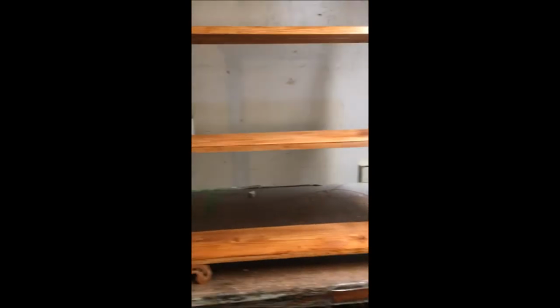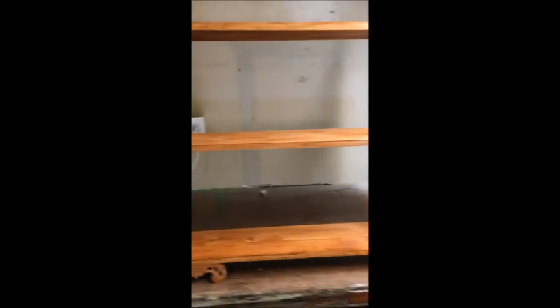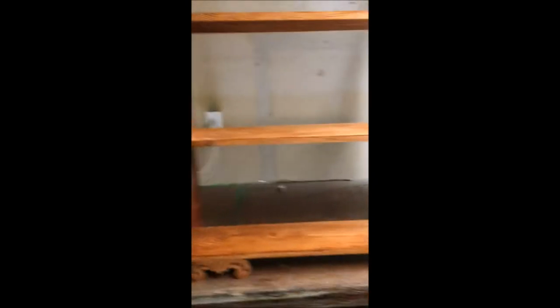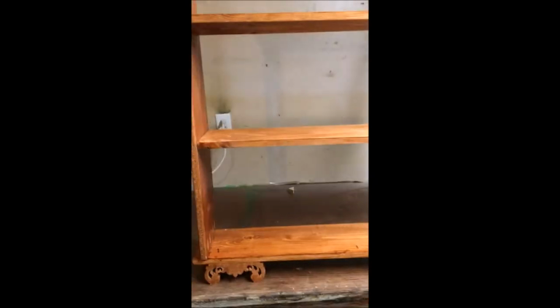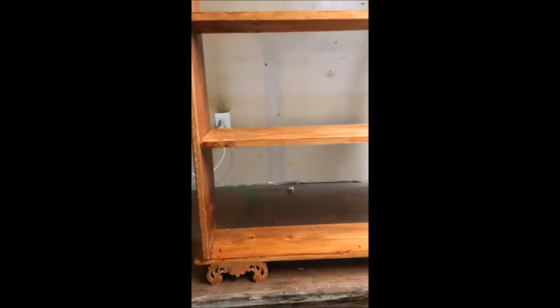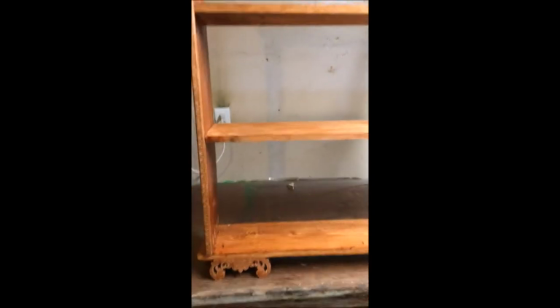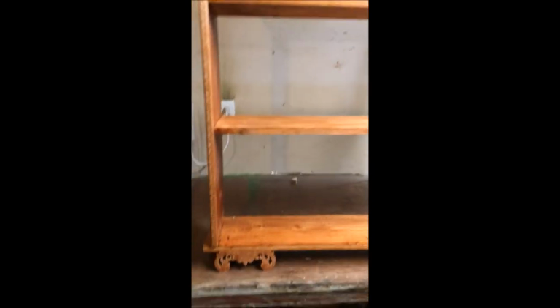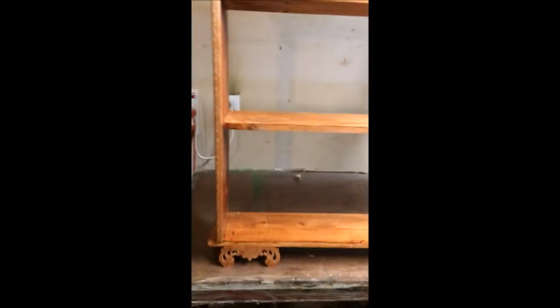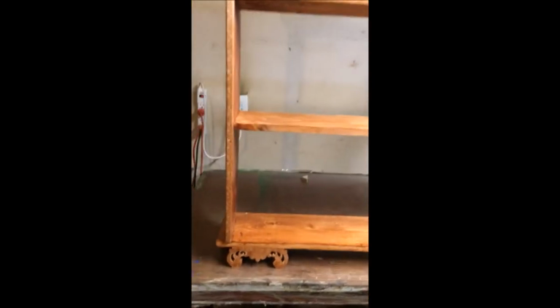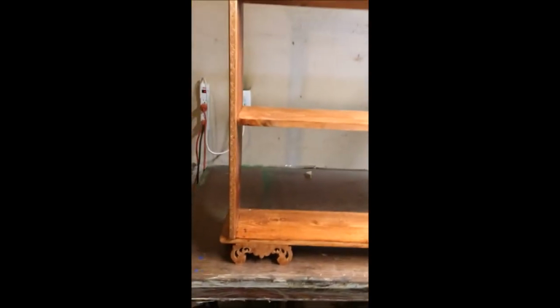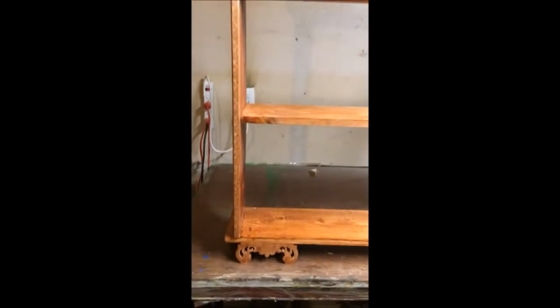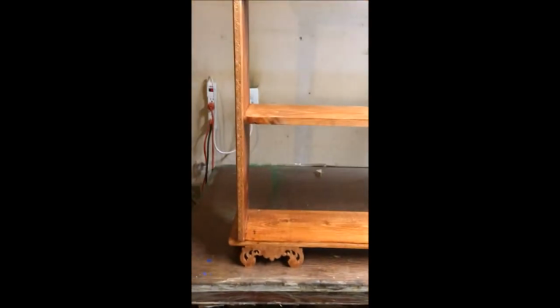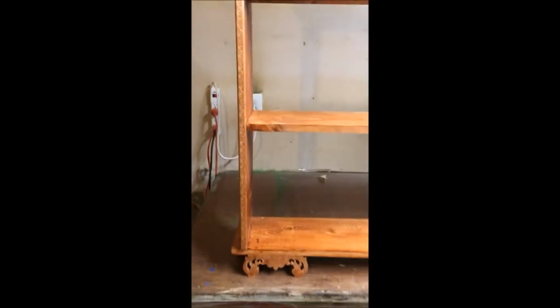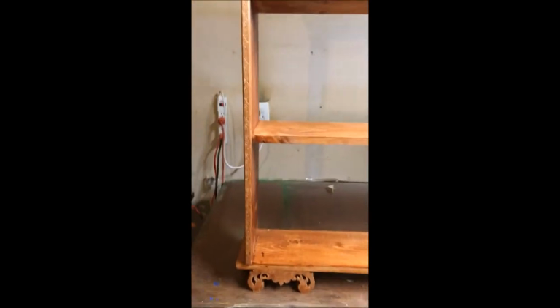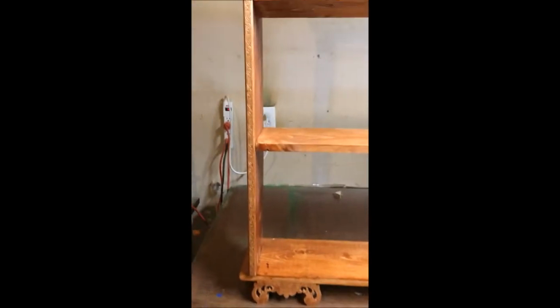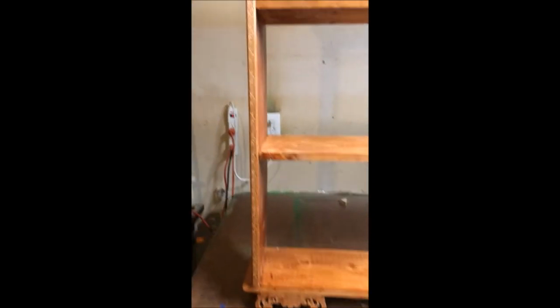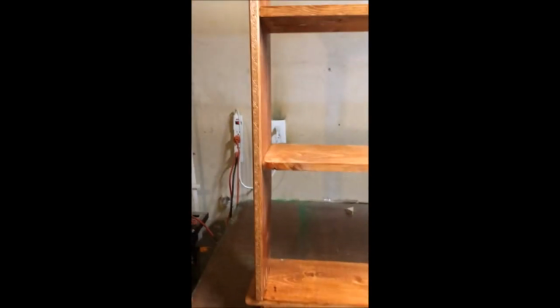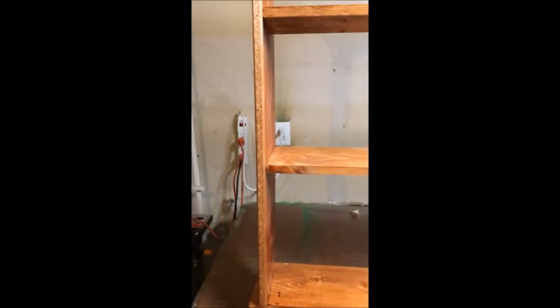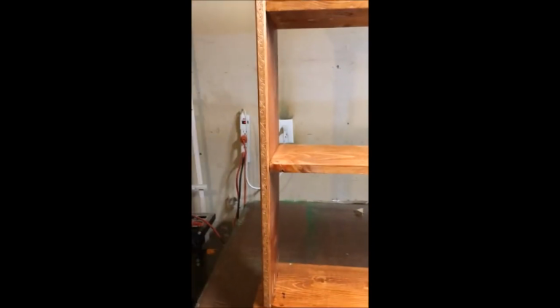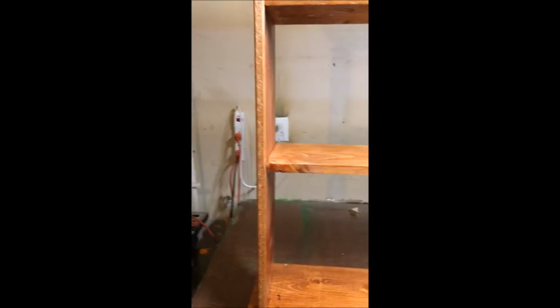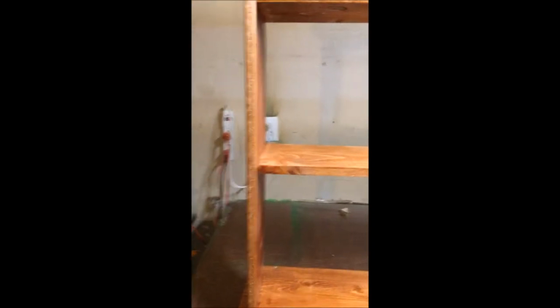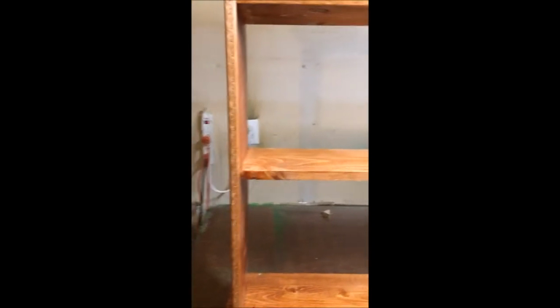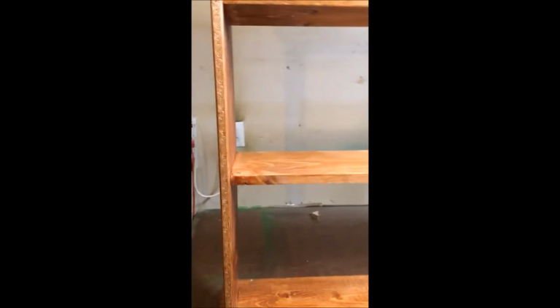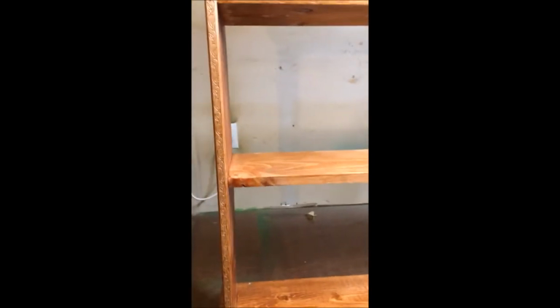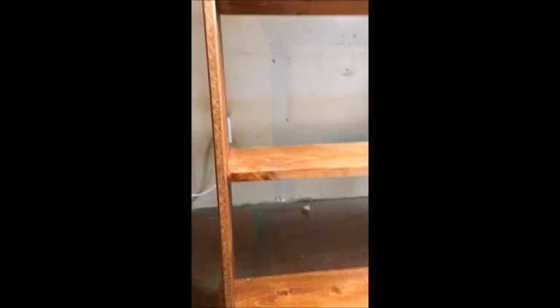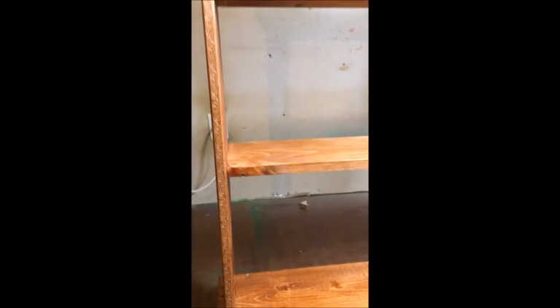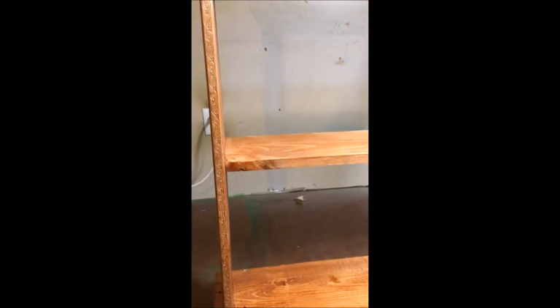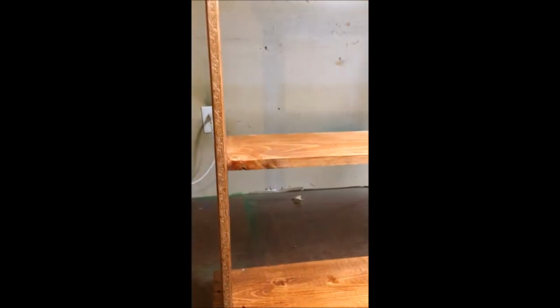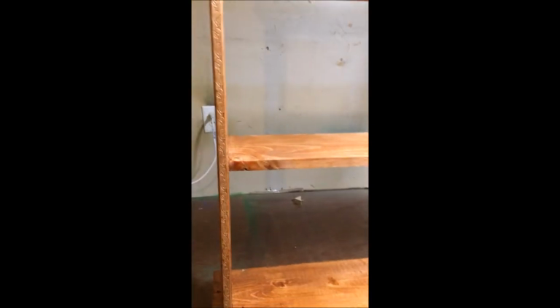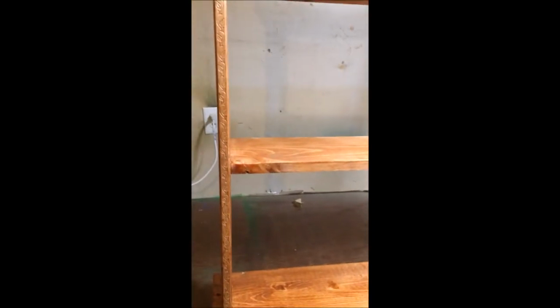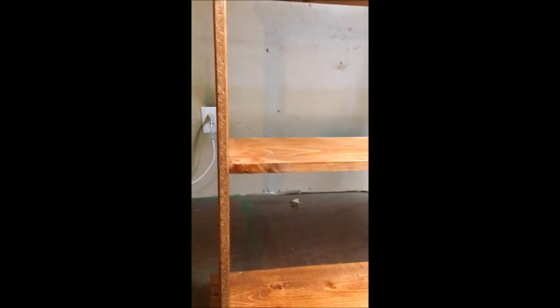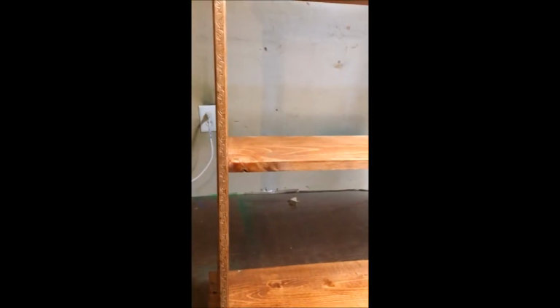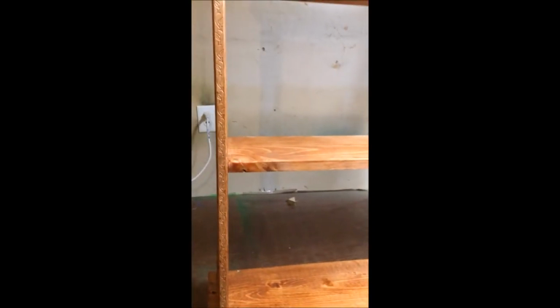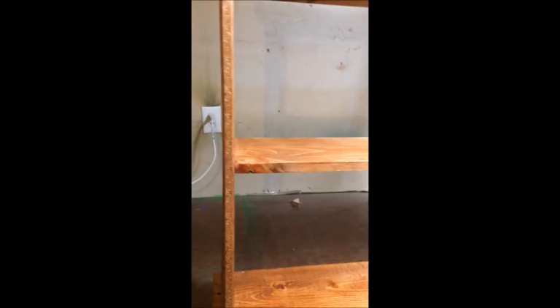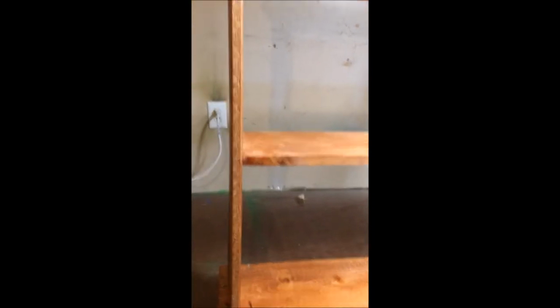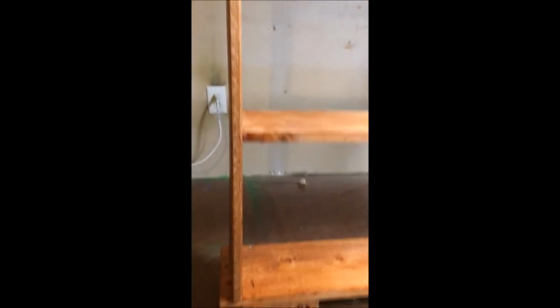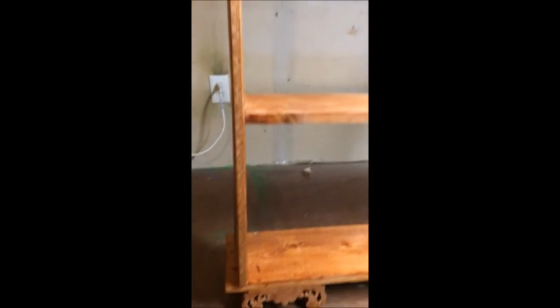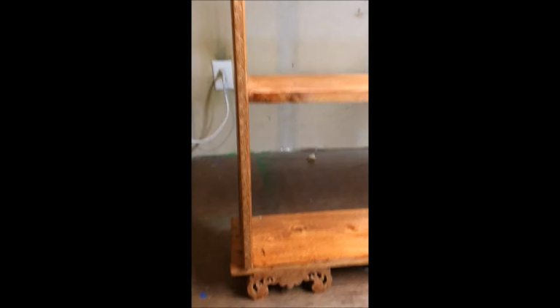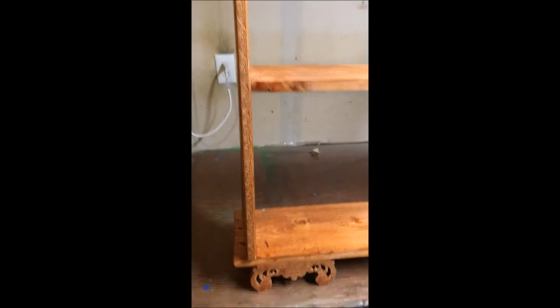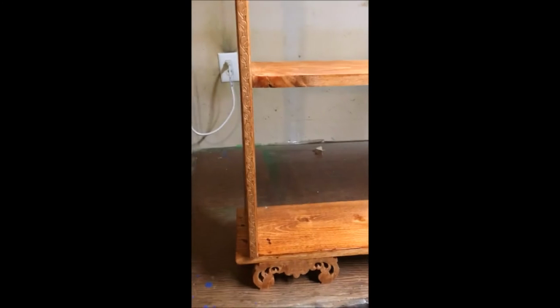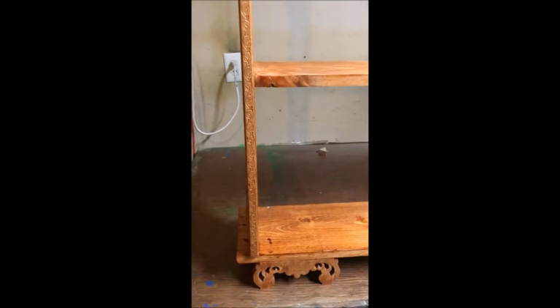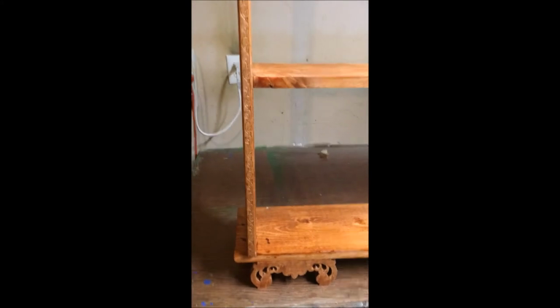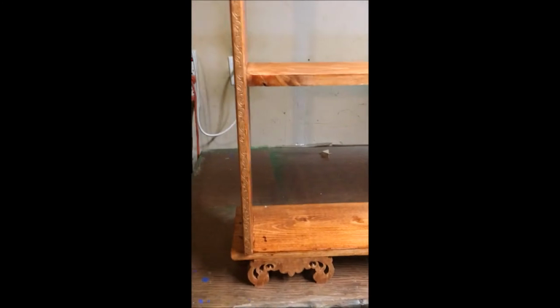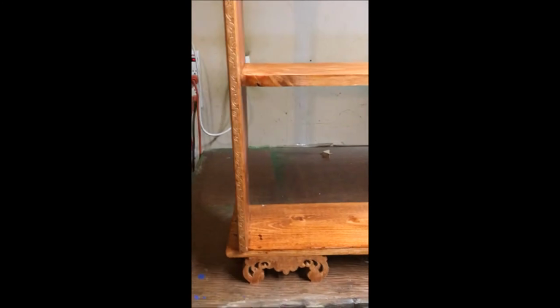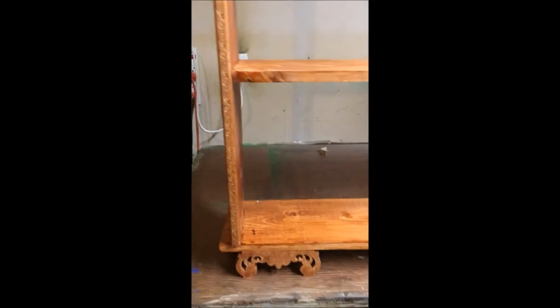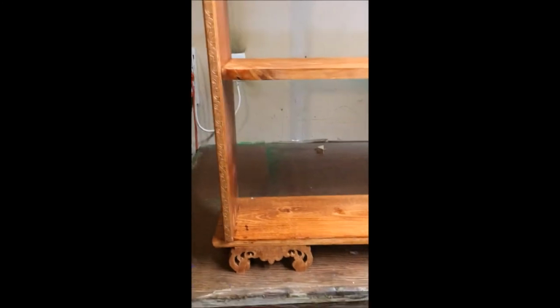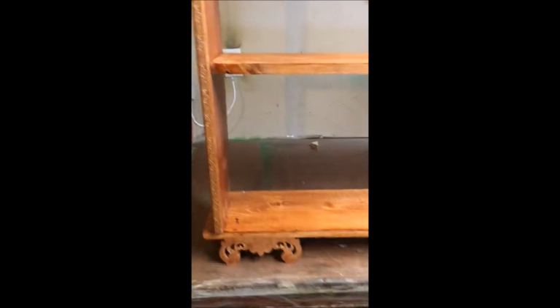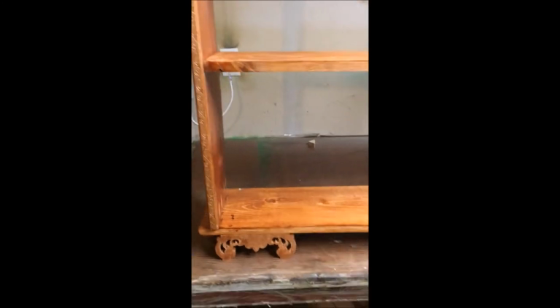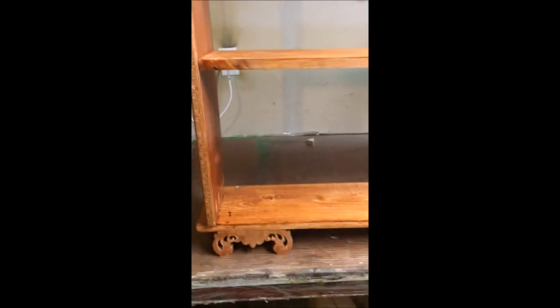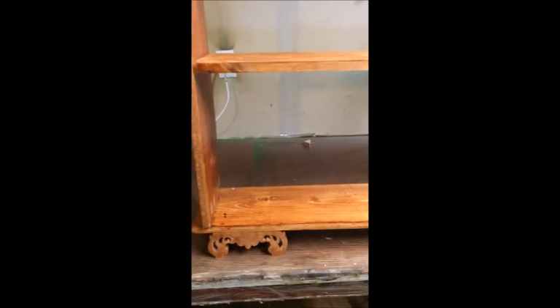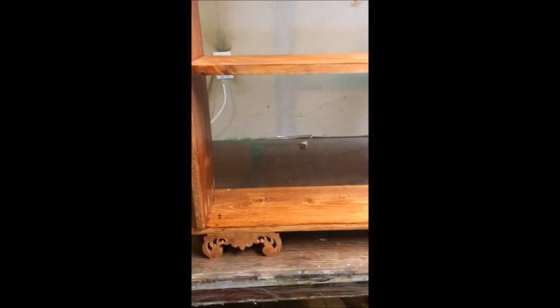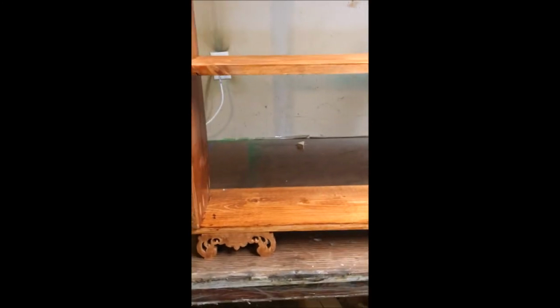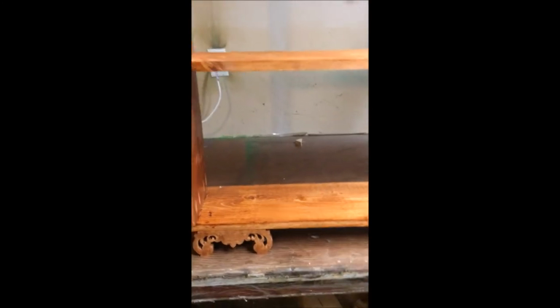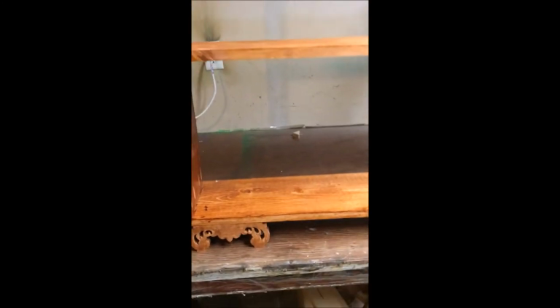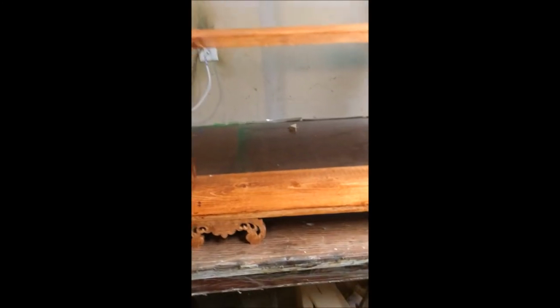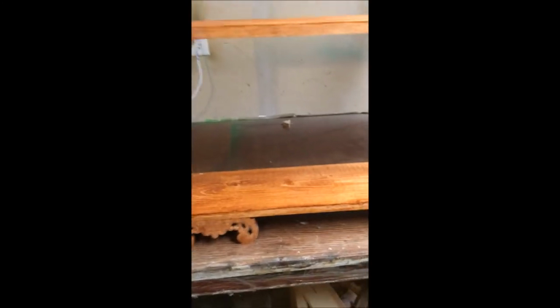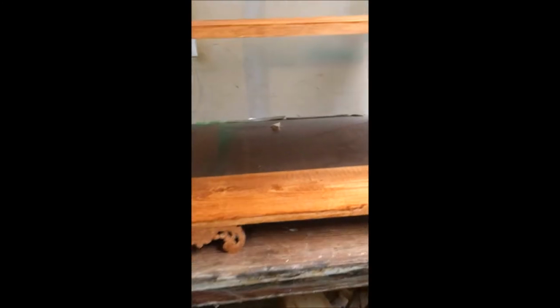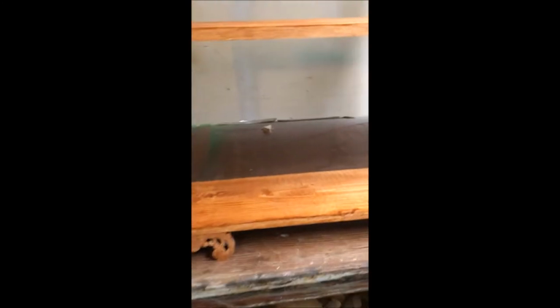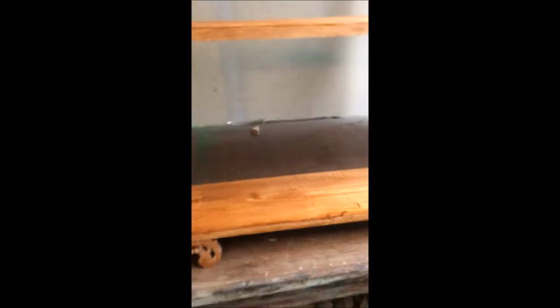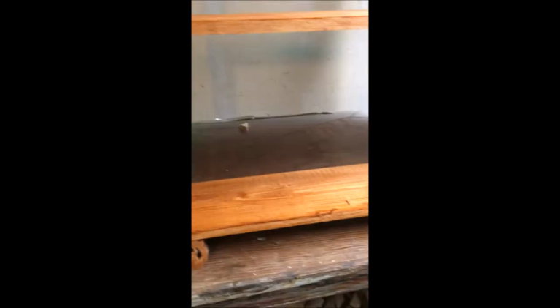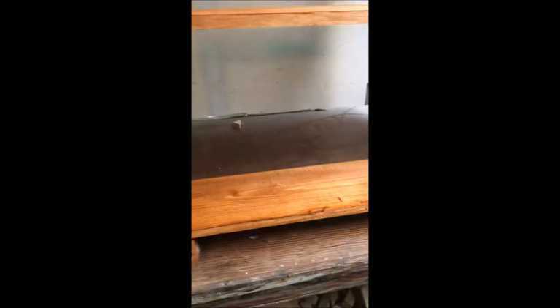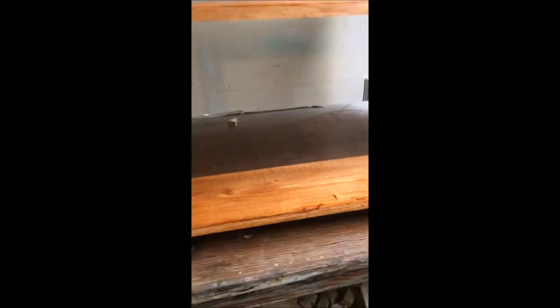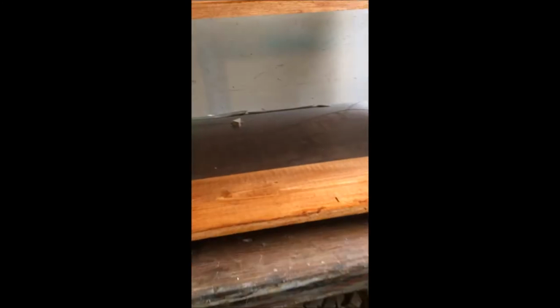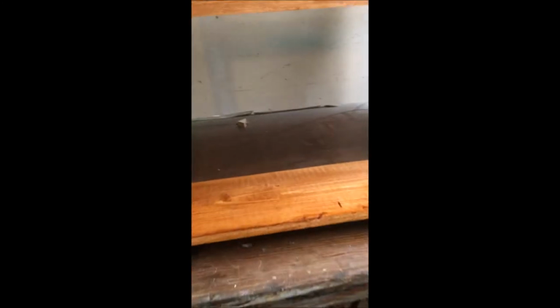First off, I did not have a set of plans. I just kind of did it by ear and it didn't turn out as nice as I had hoped.